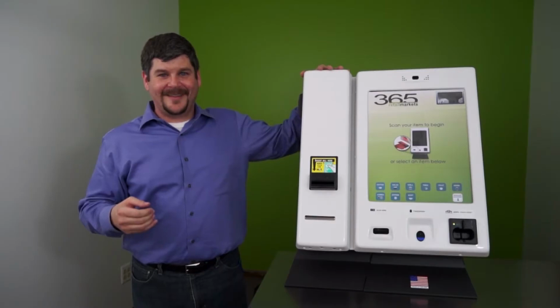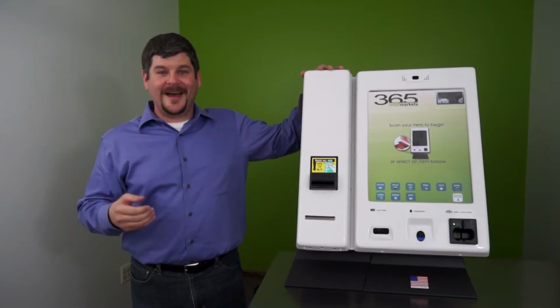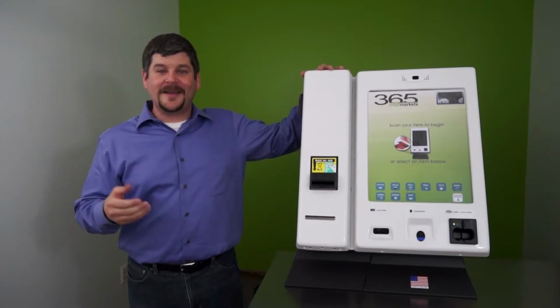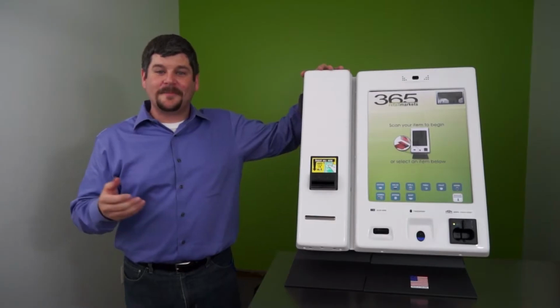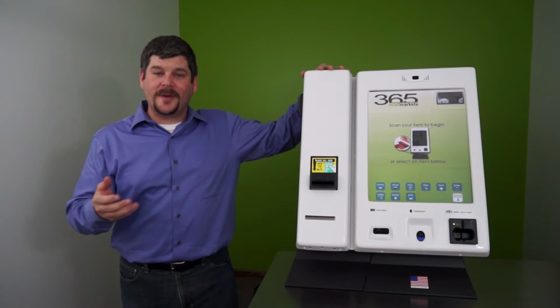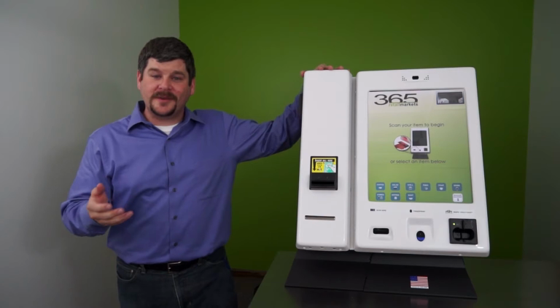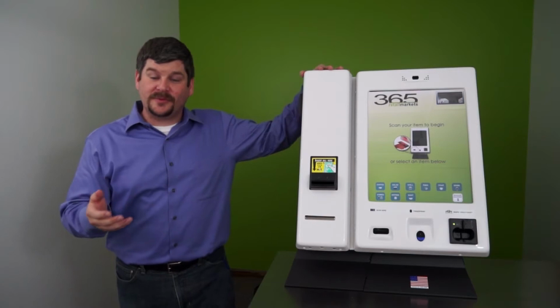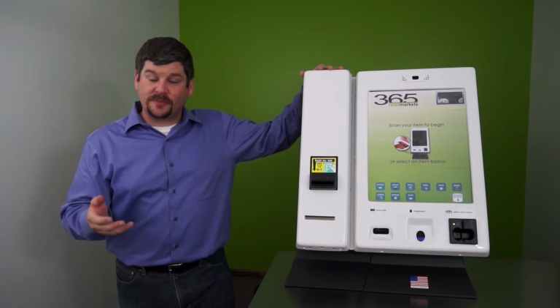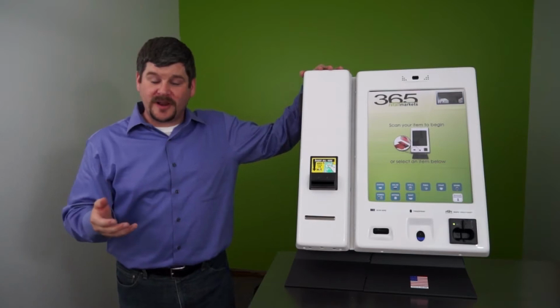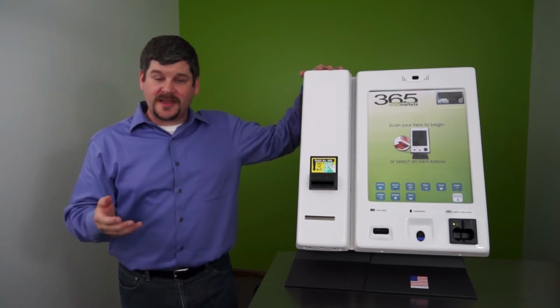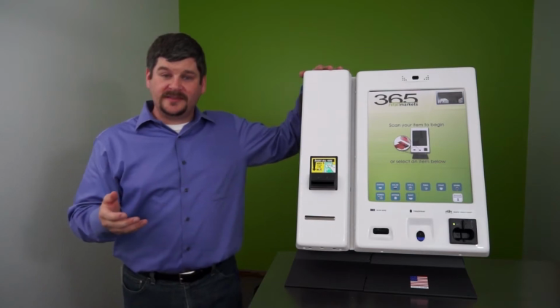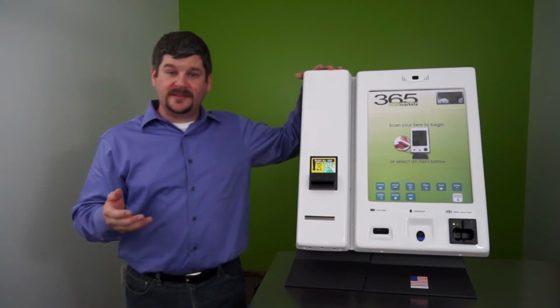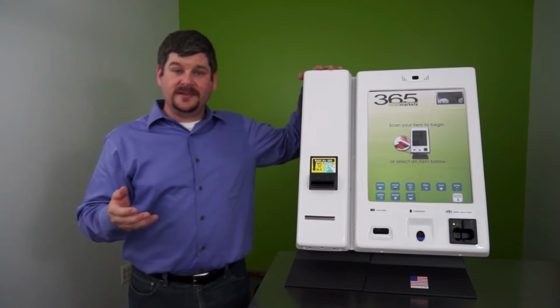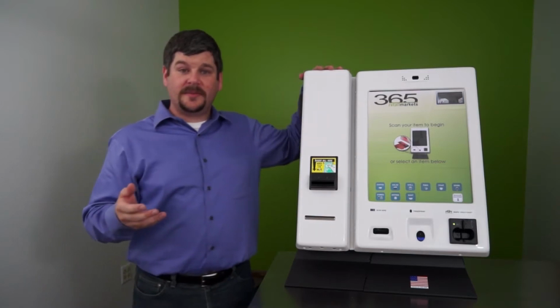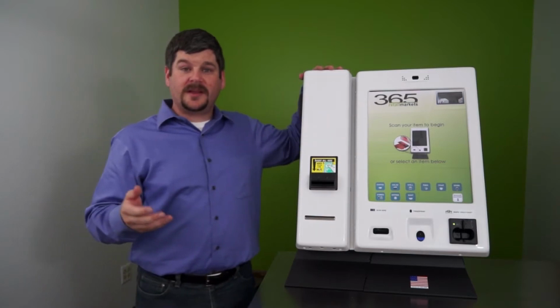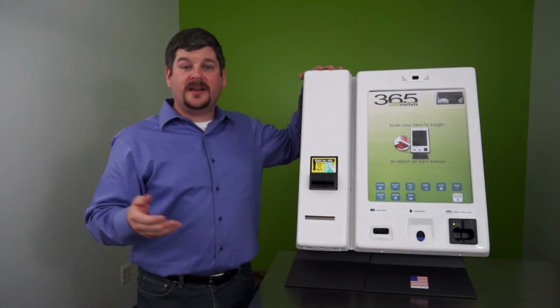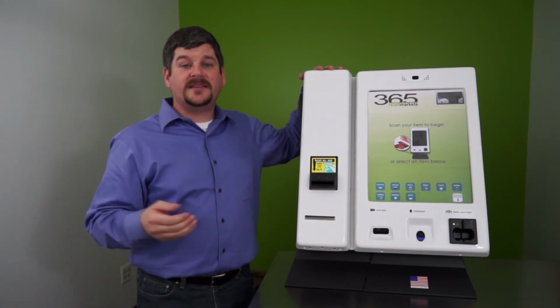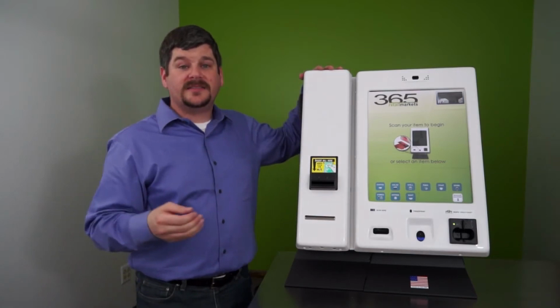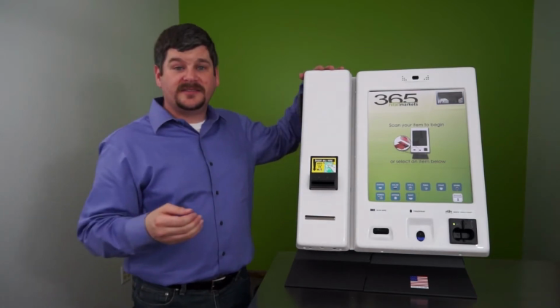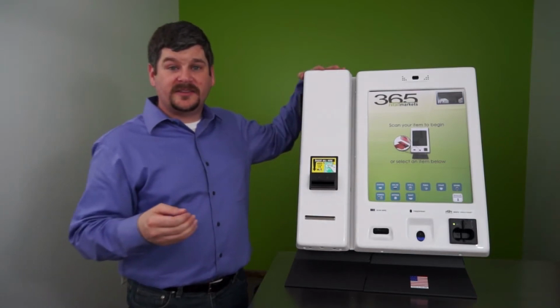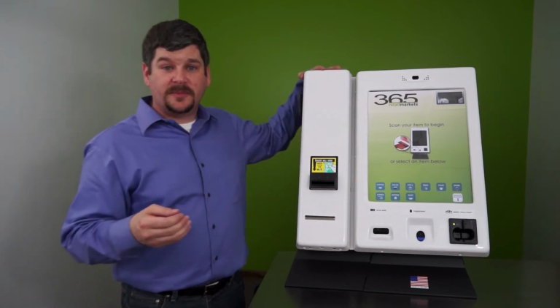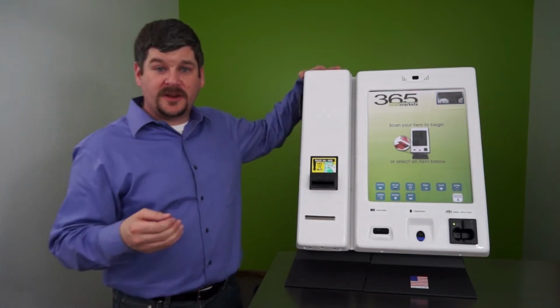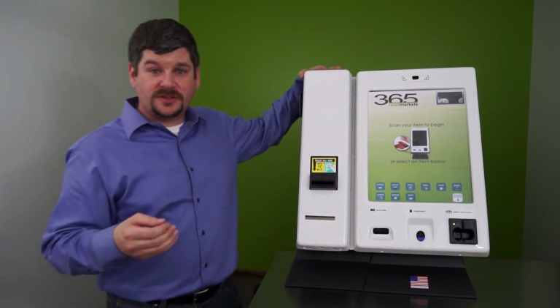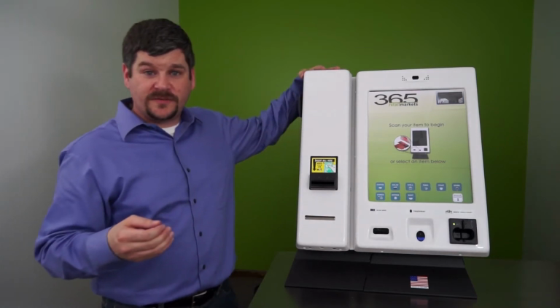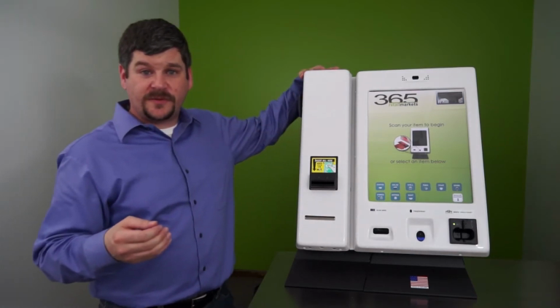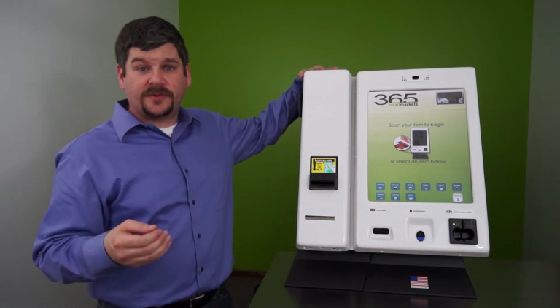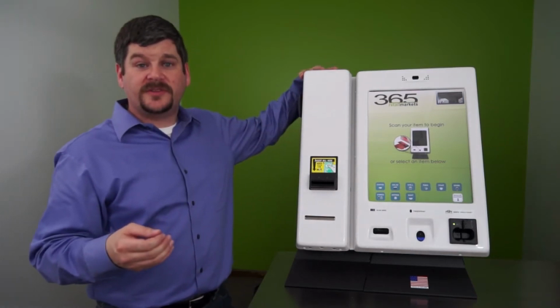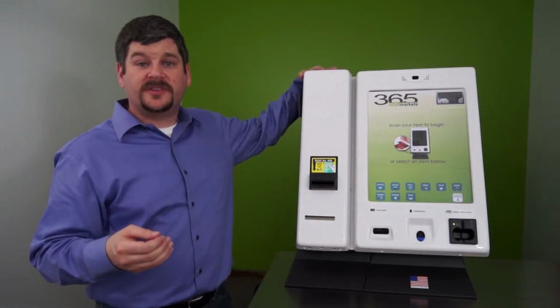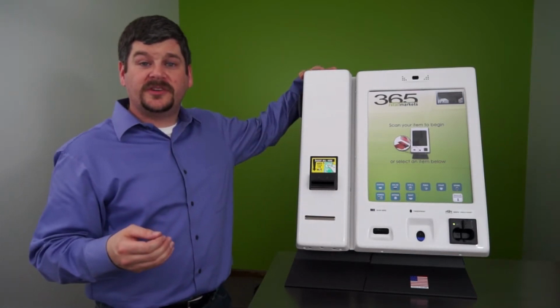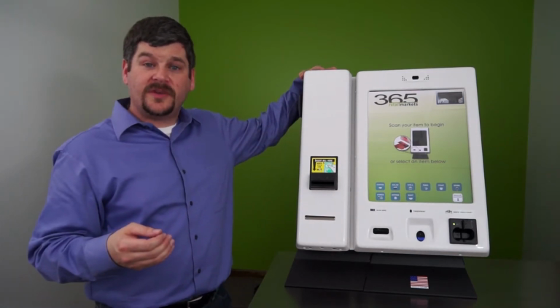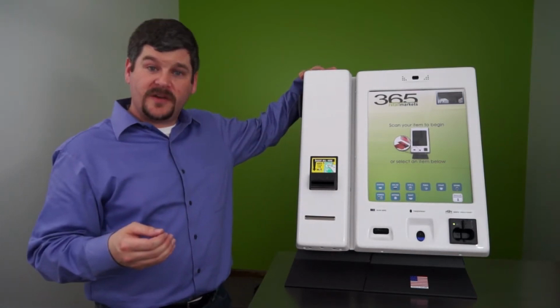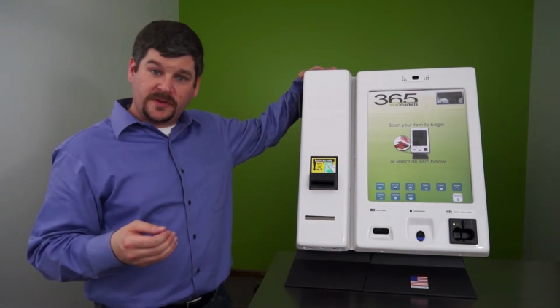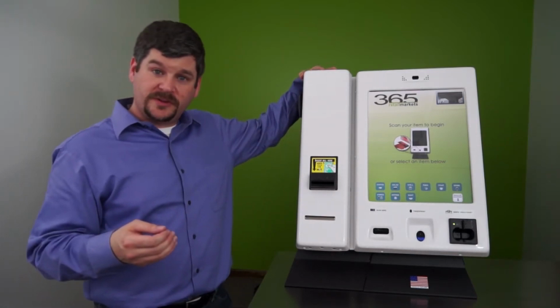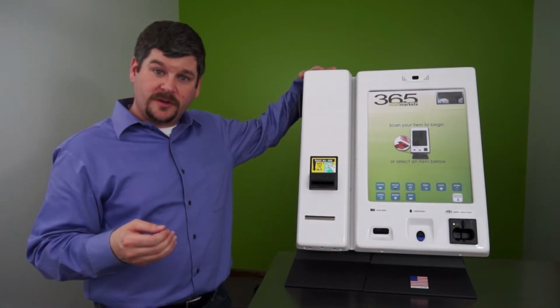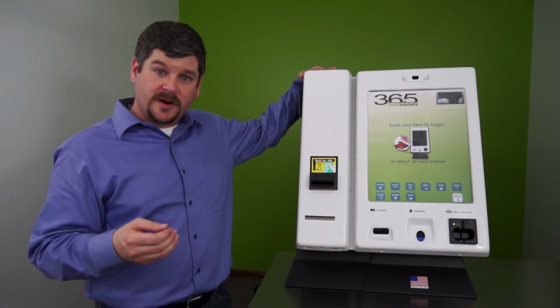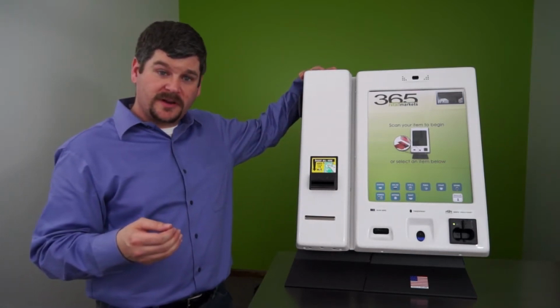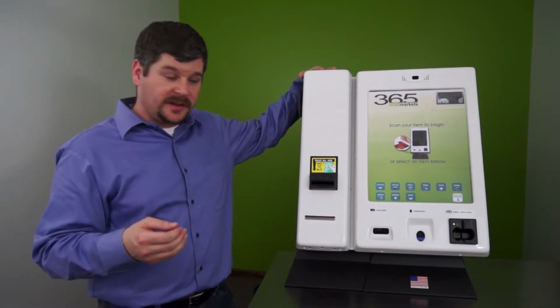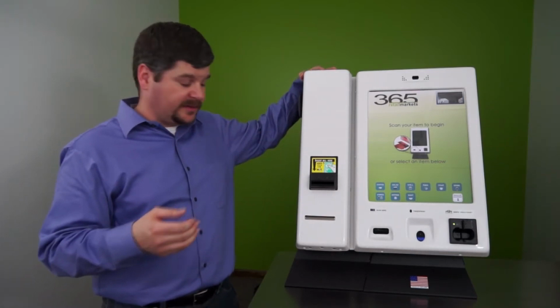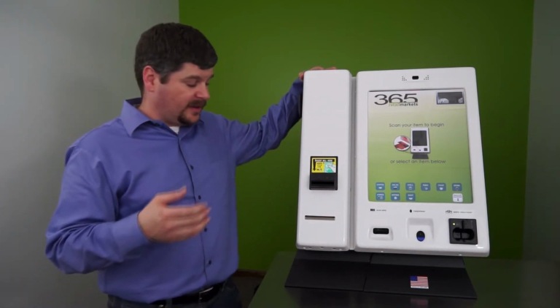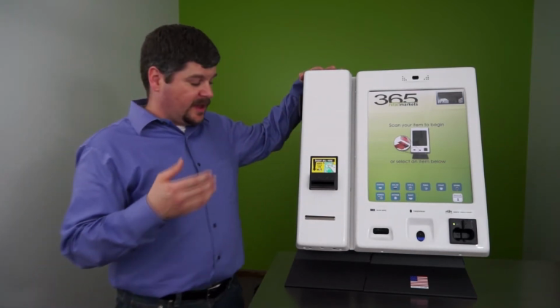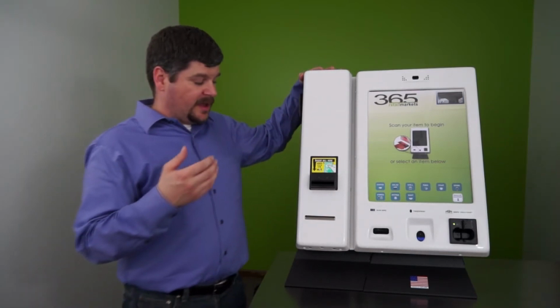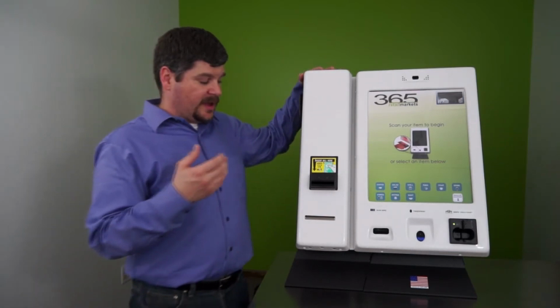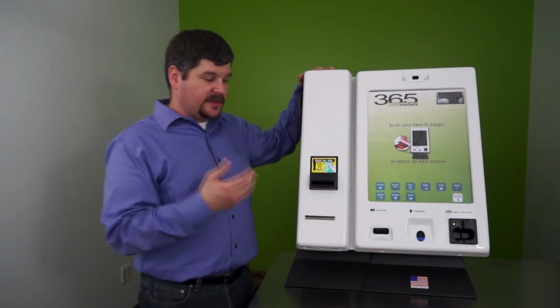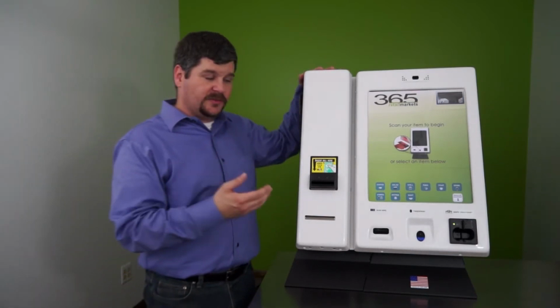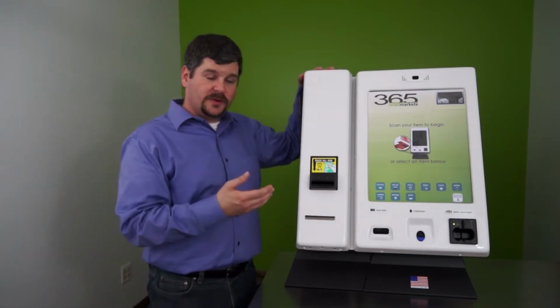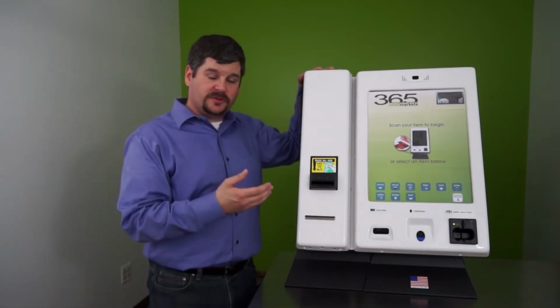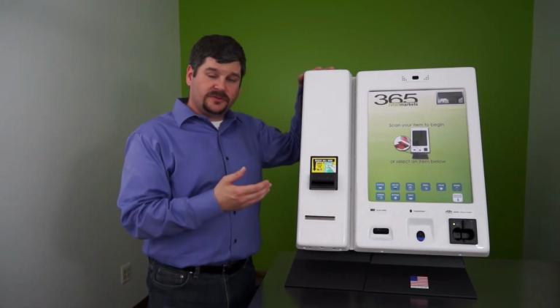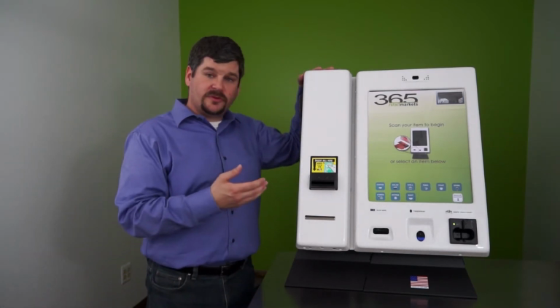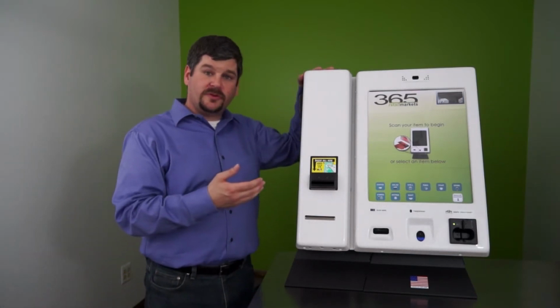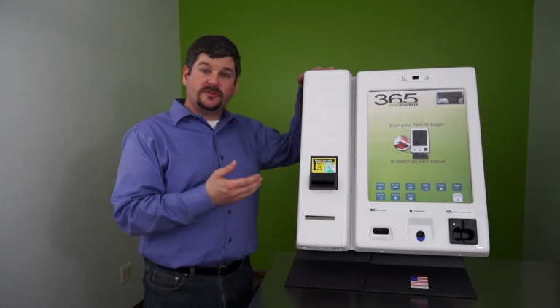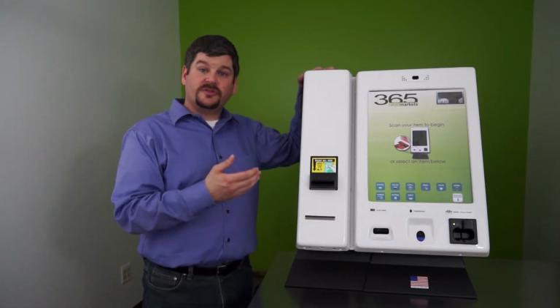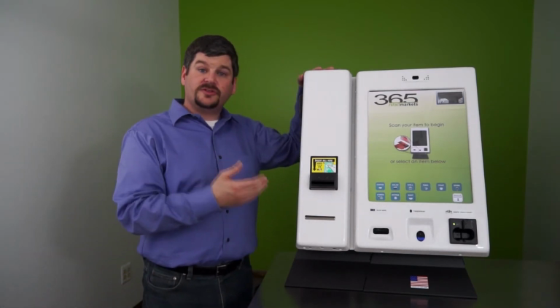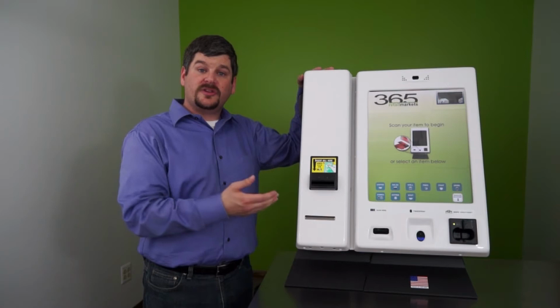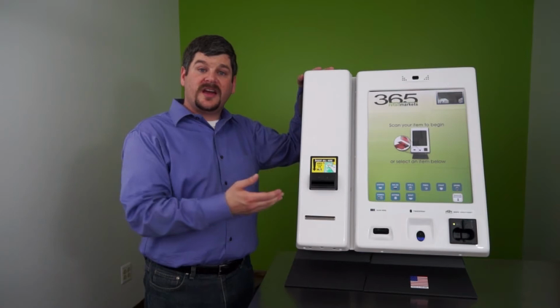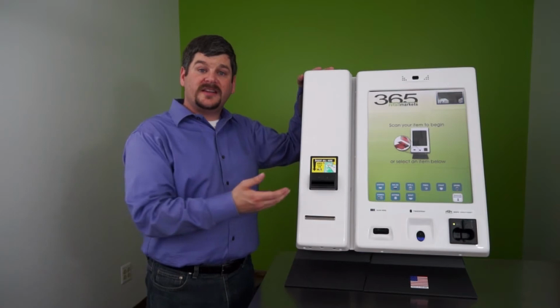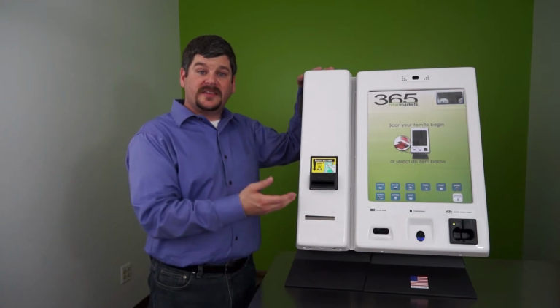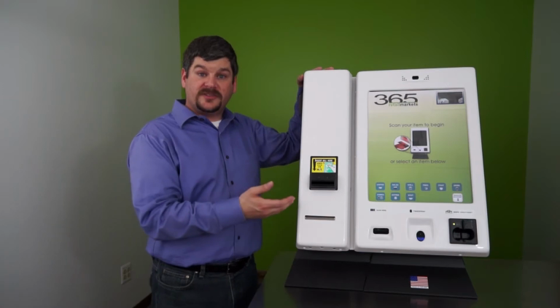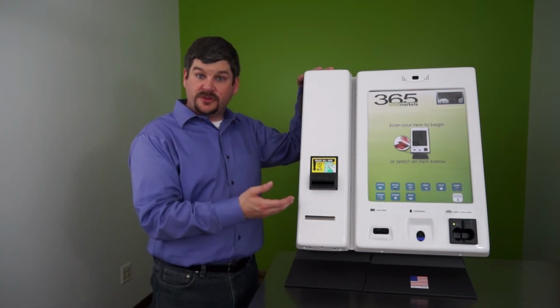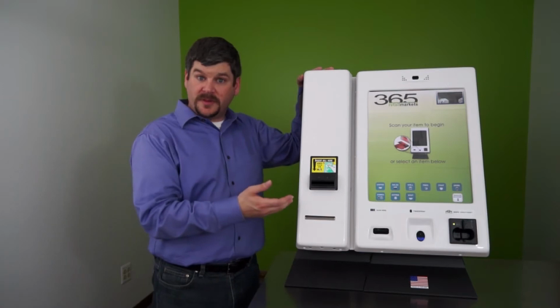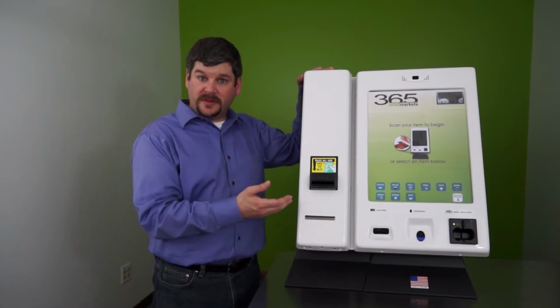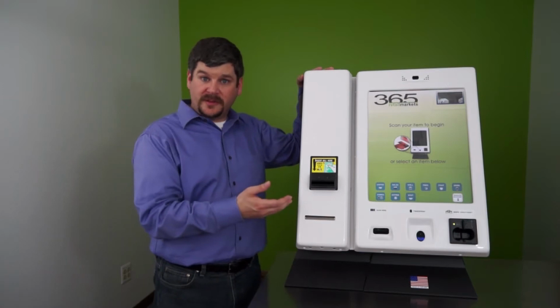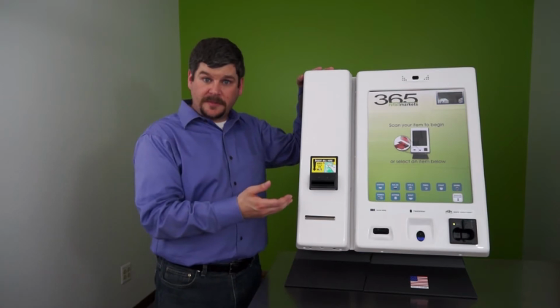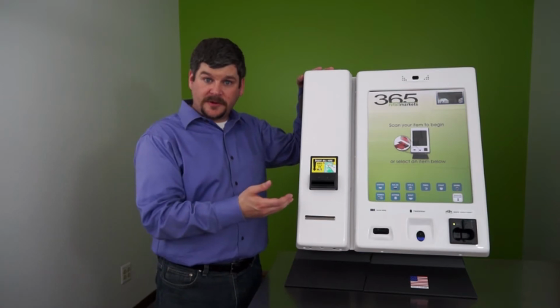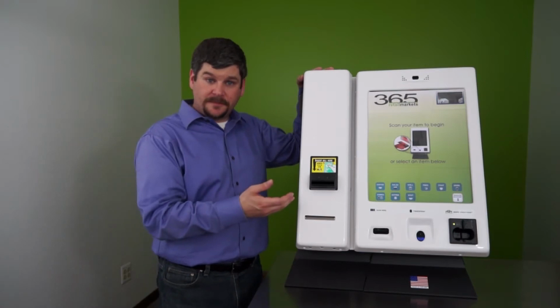Hi, my name is Brett Hansen. I'm the Client Success Manager for 365 Retail Markets, and this video tutorial is going to show you how to test your bill acceptor.